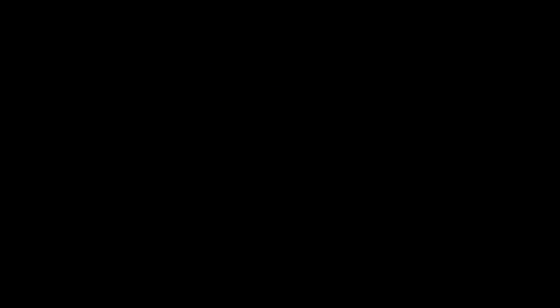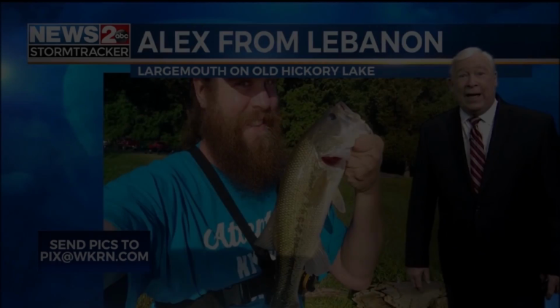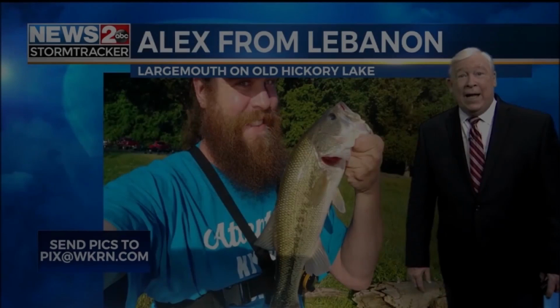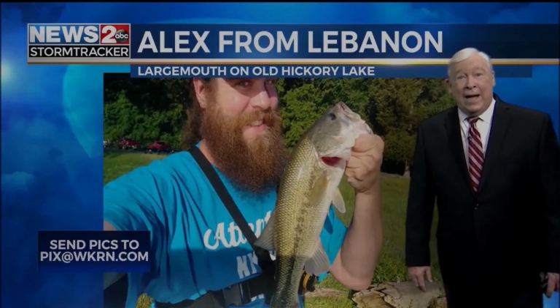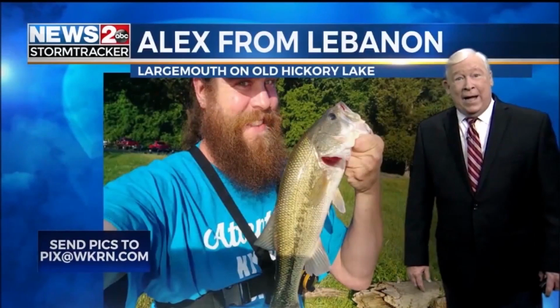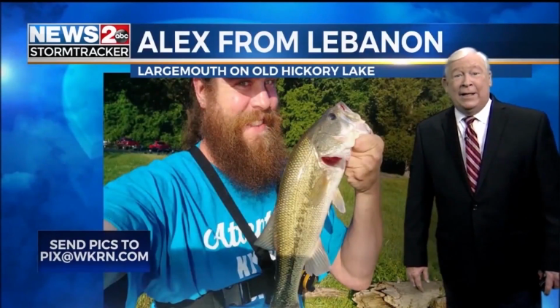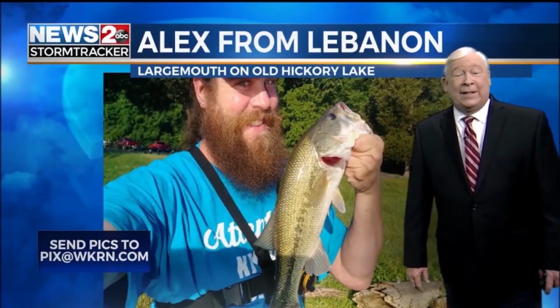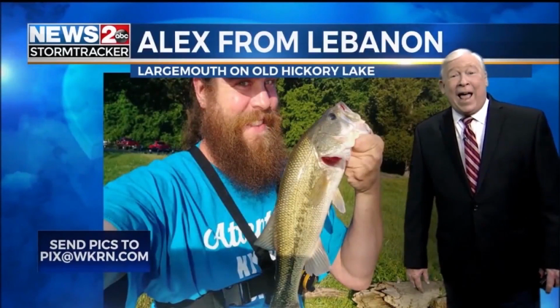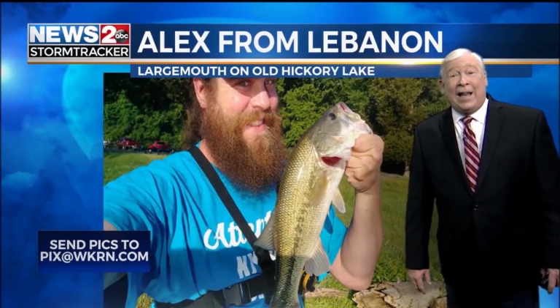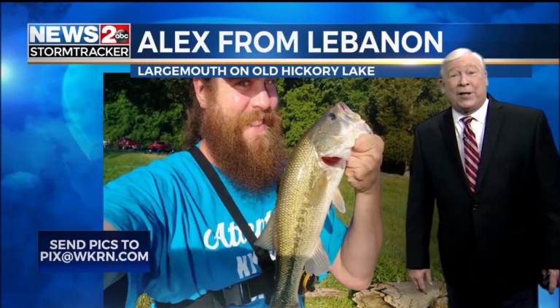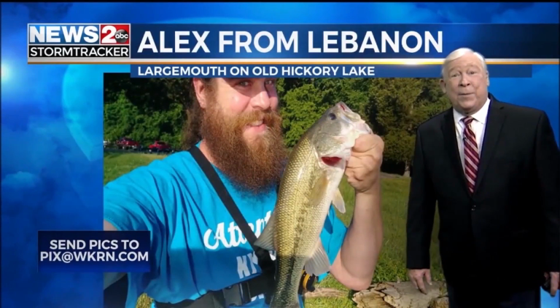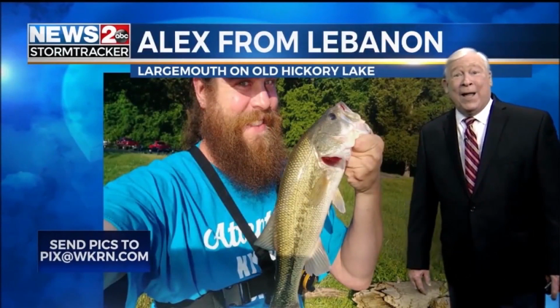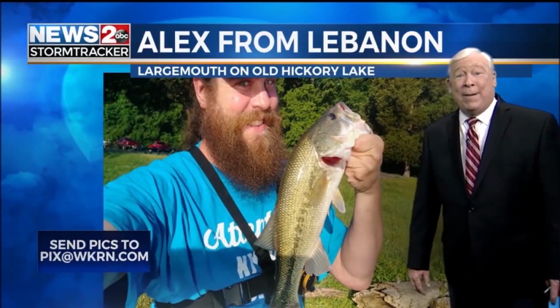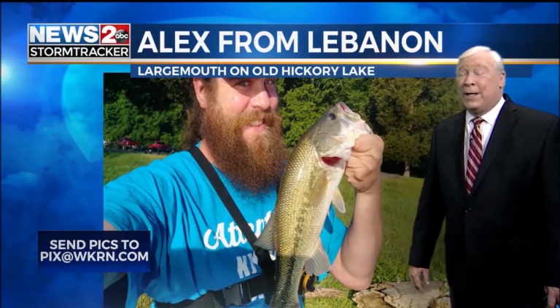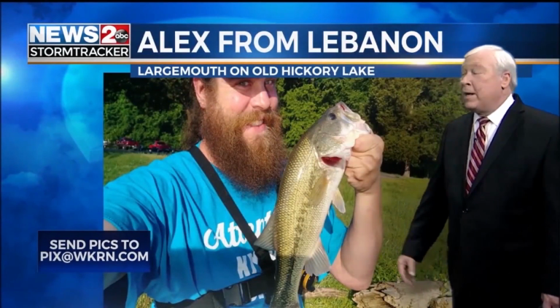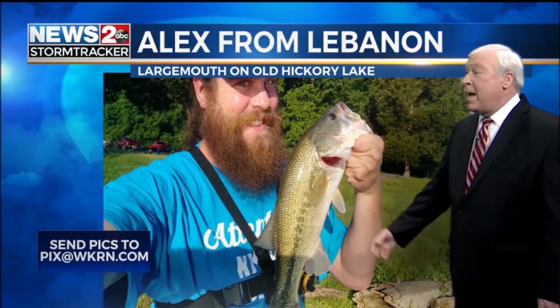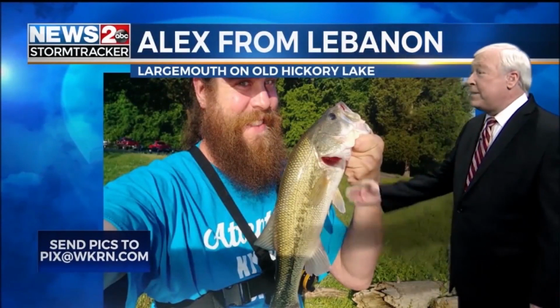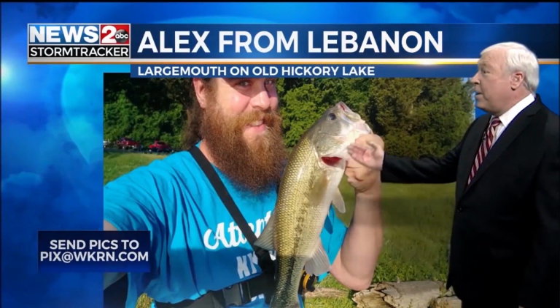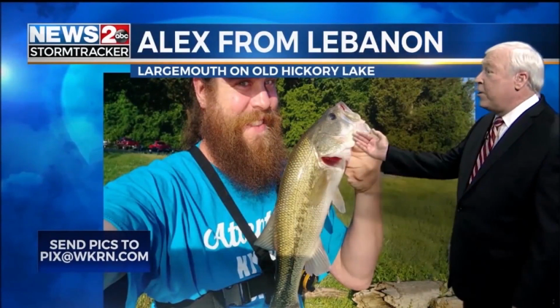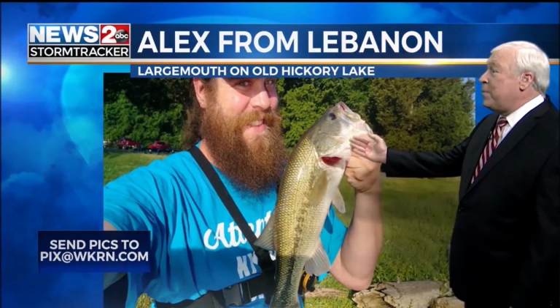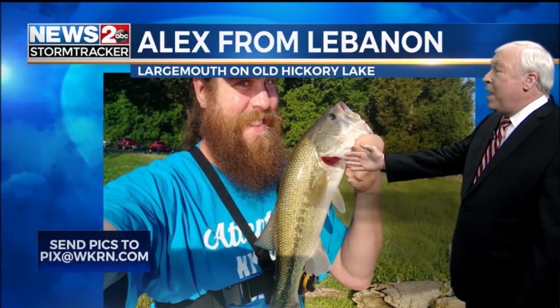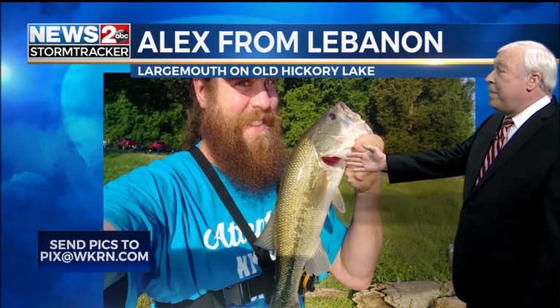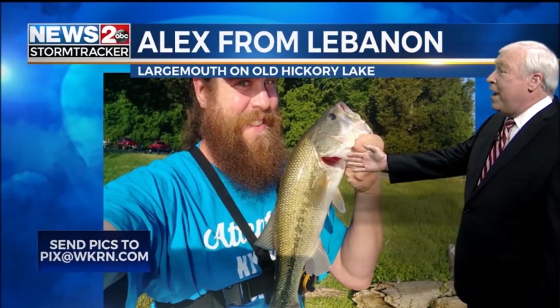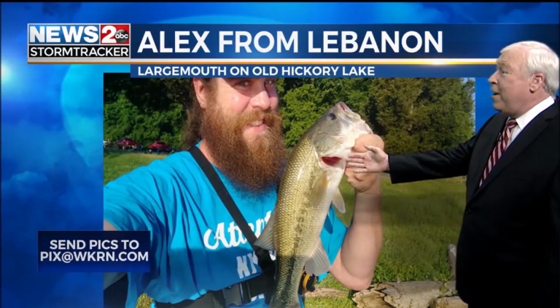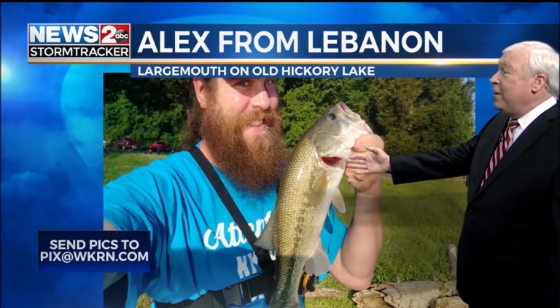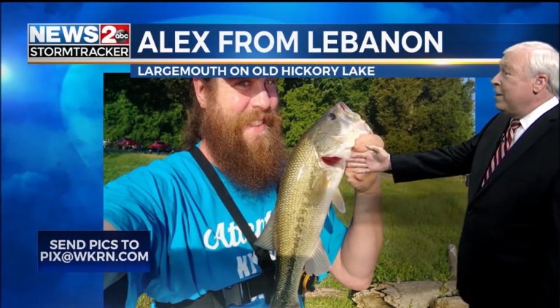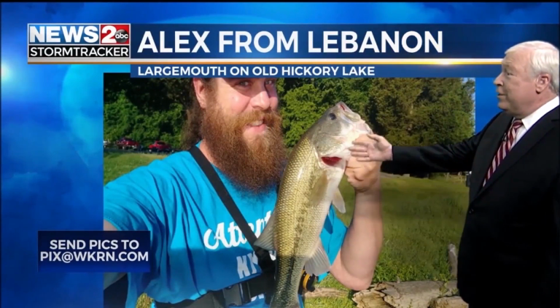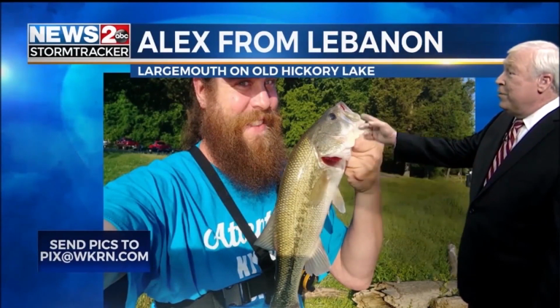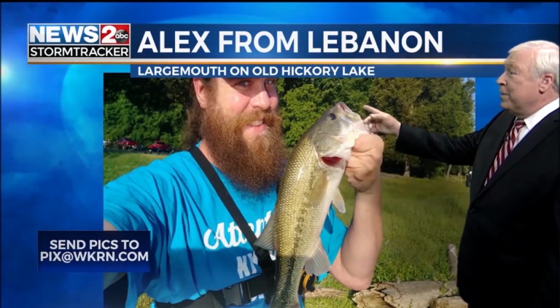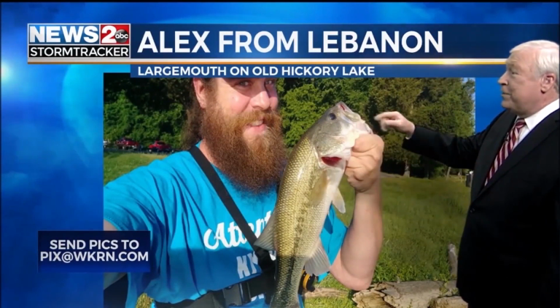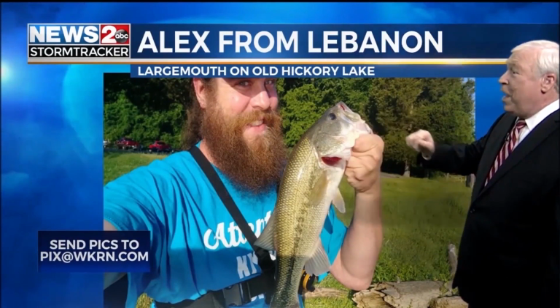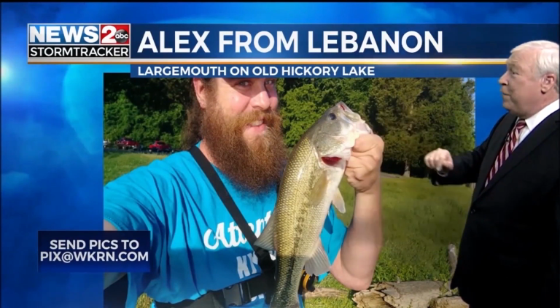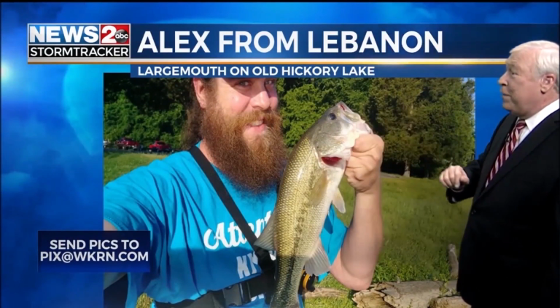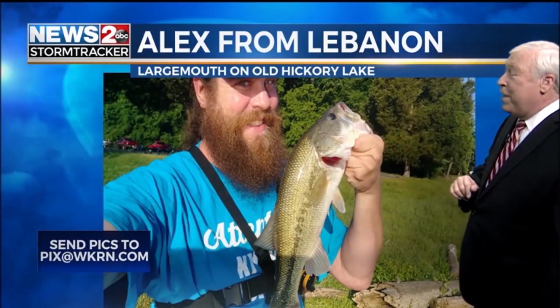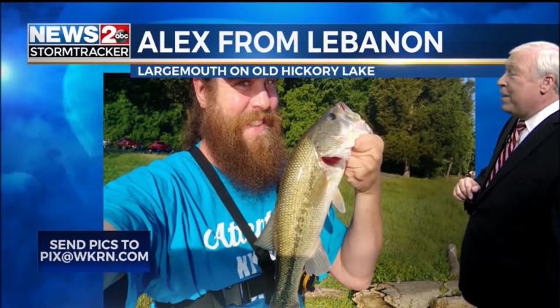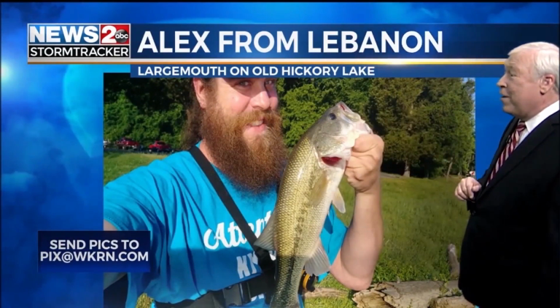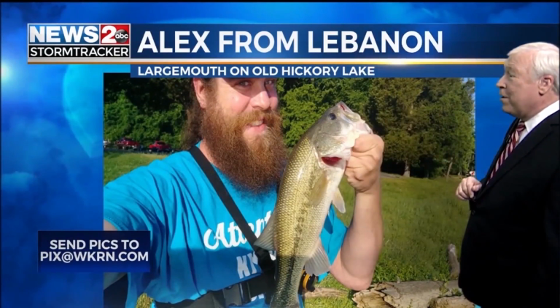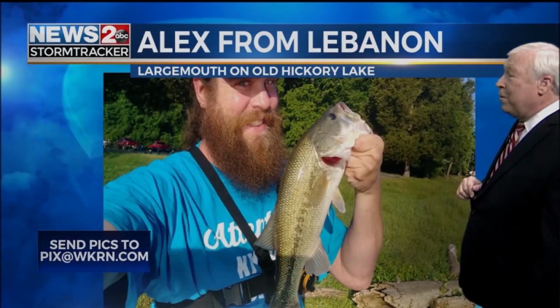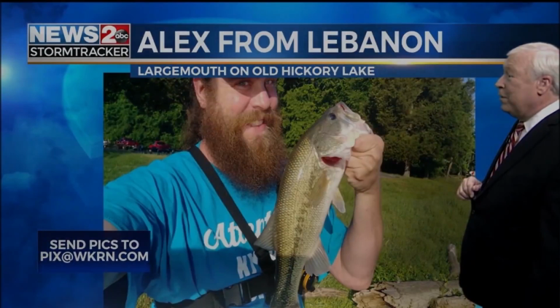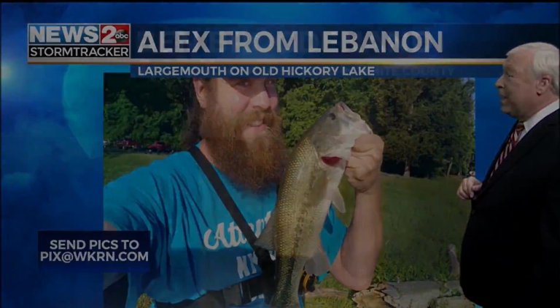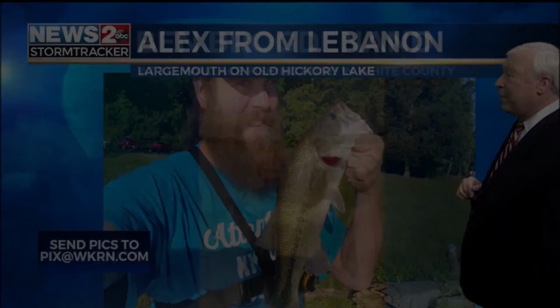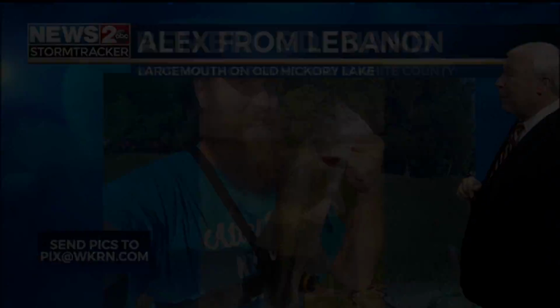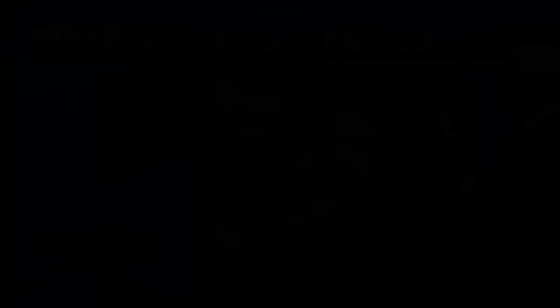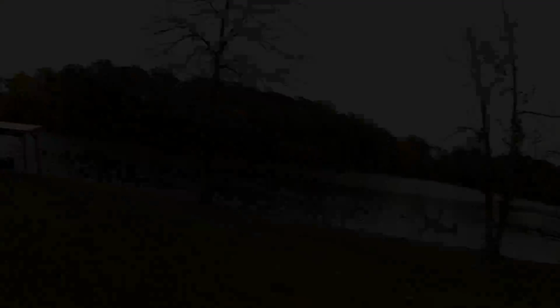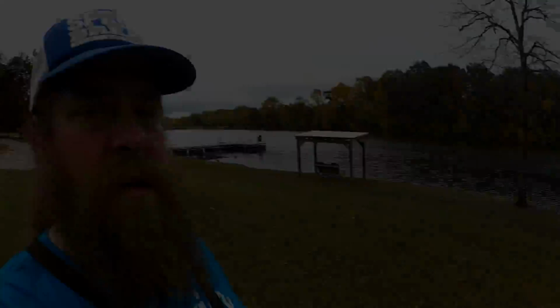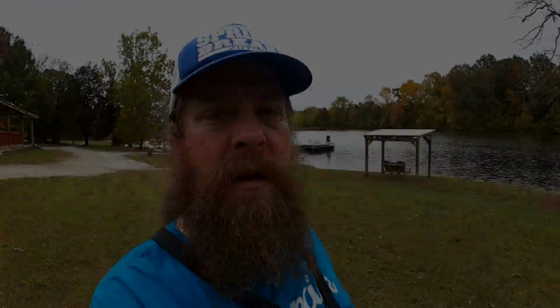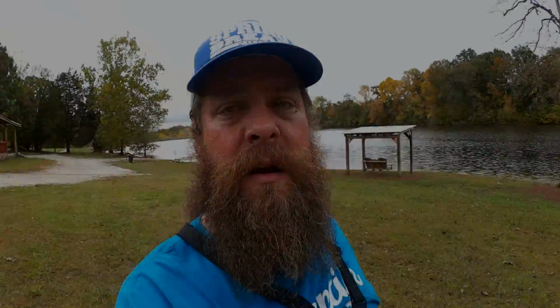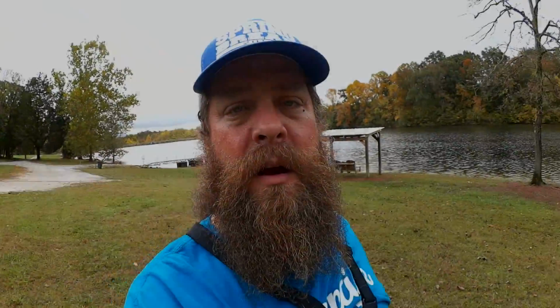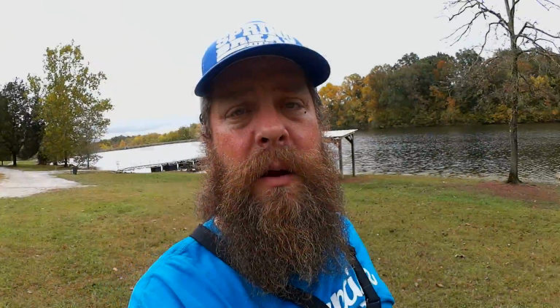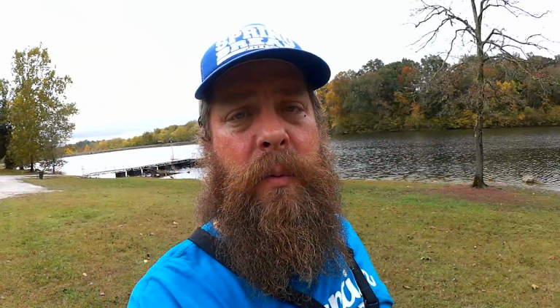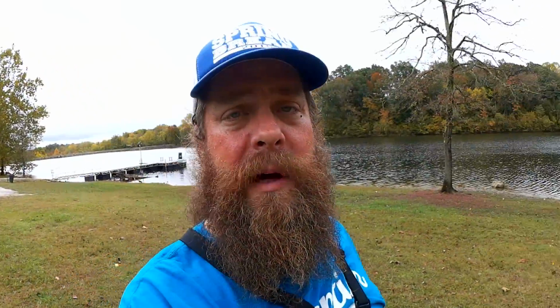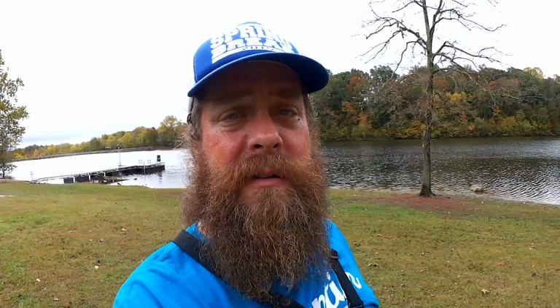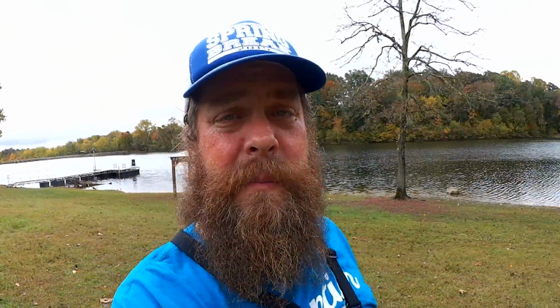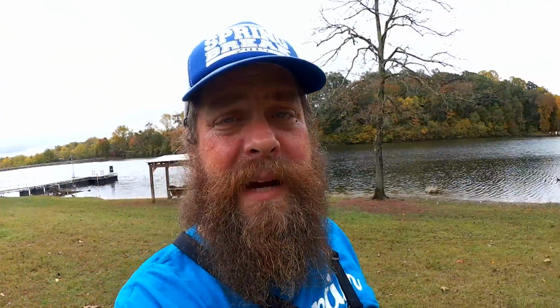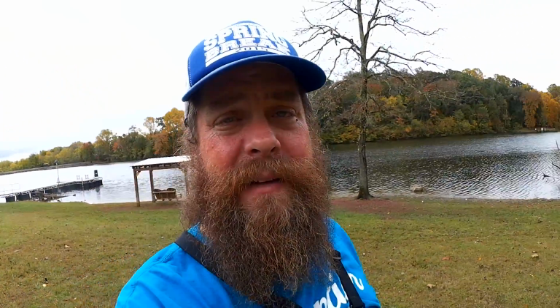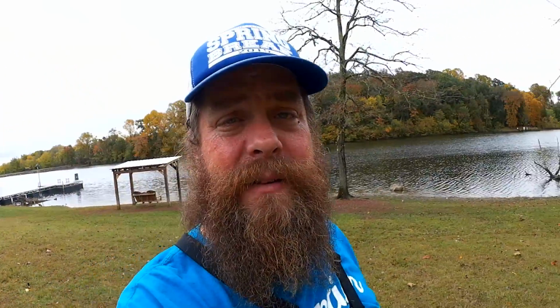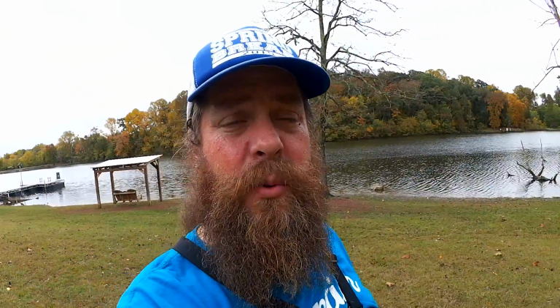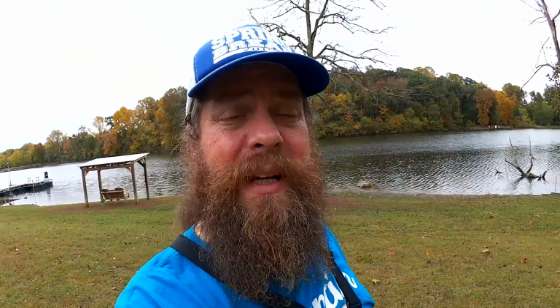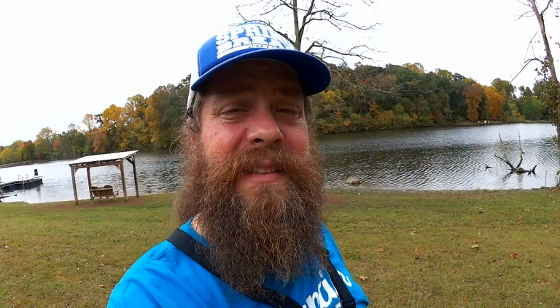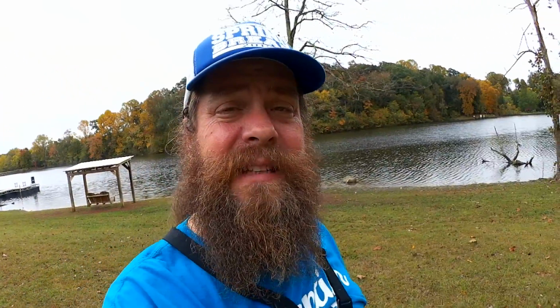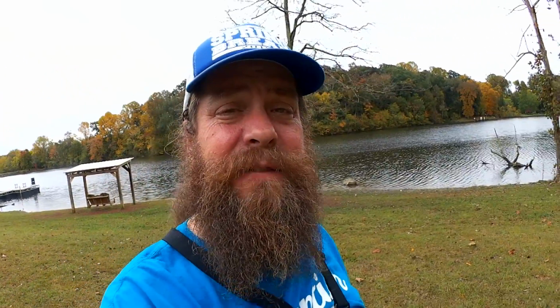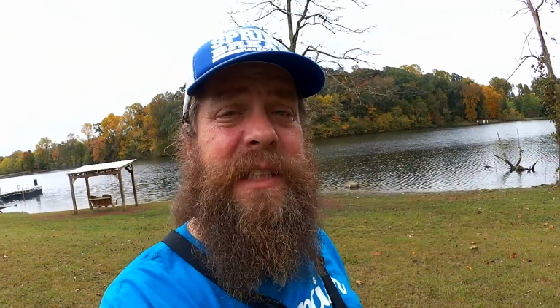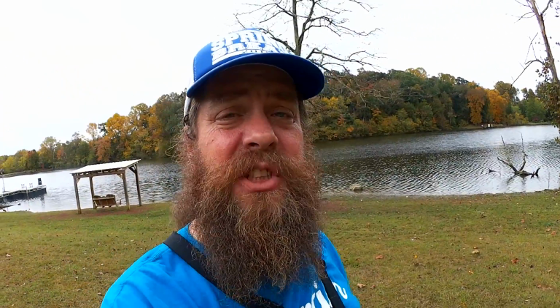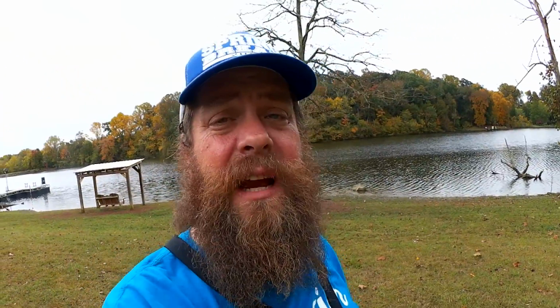This is Alex from Lebanon with a nice large mouth, doing the selfie thing on Old Hickory Lake. Welcome back to Realistic Fishing.